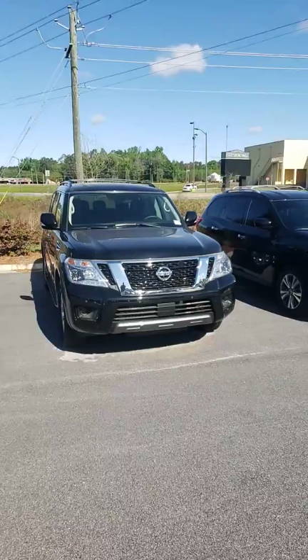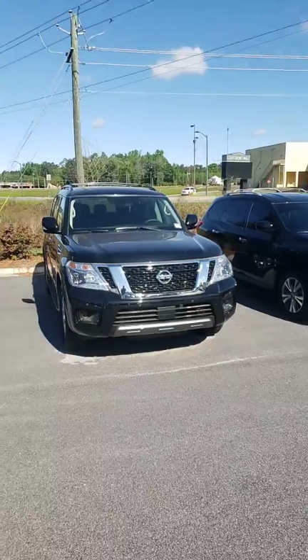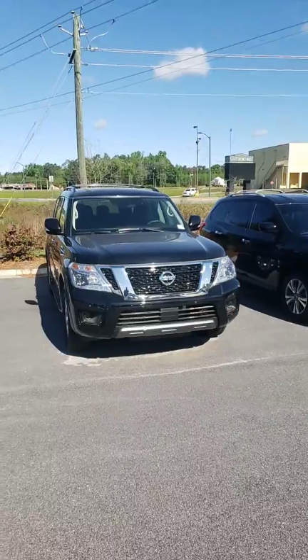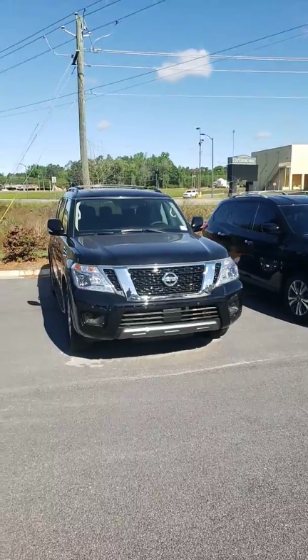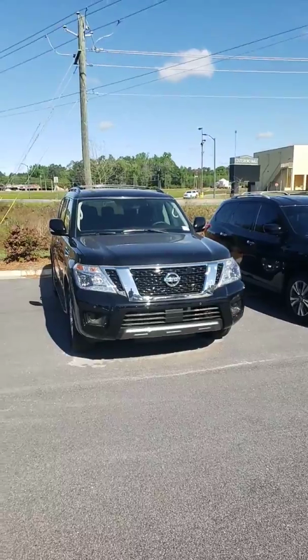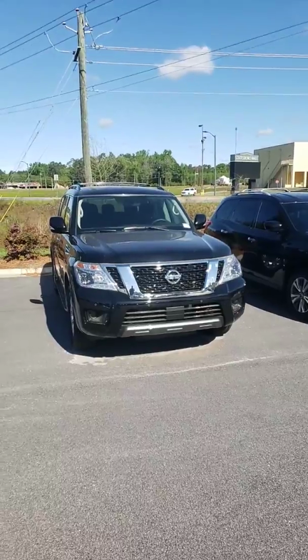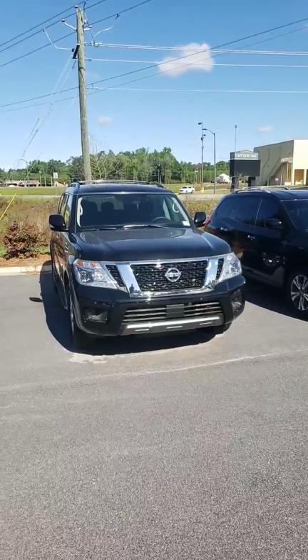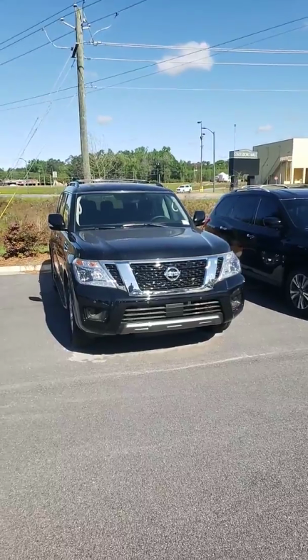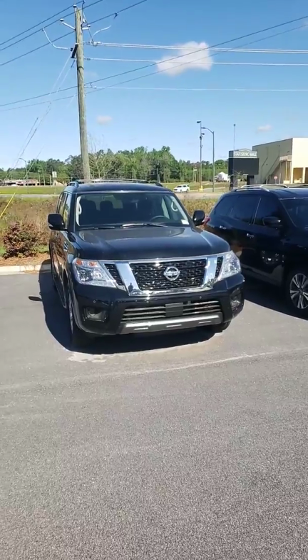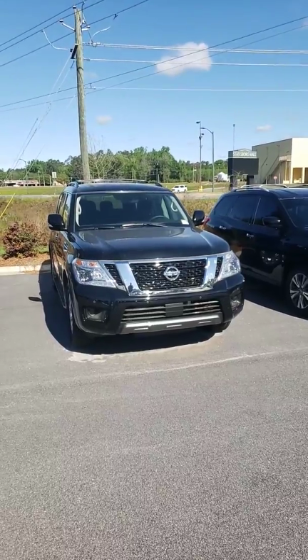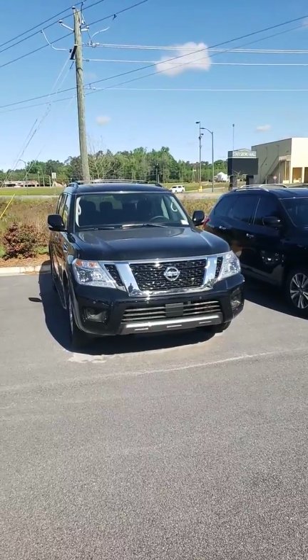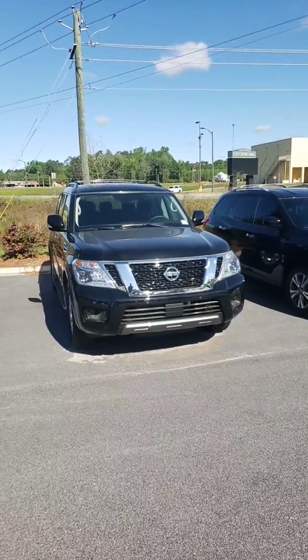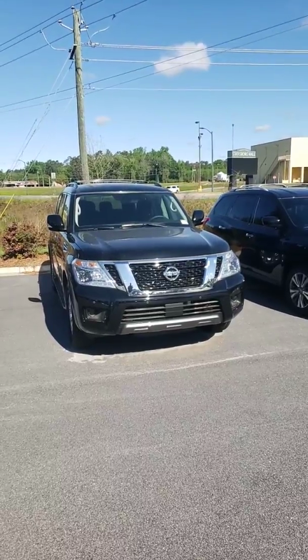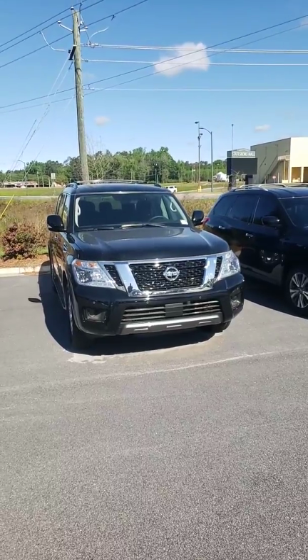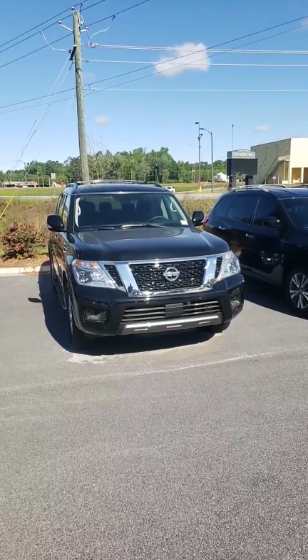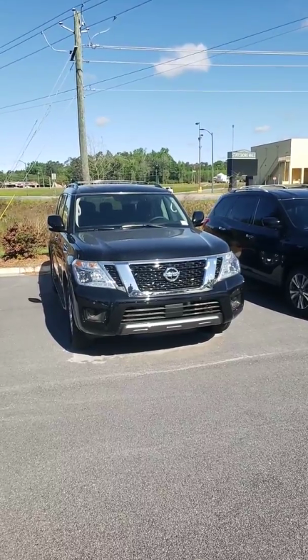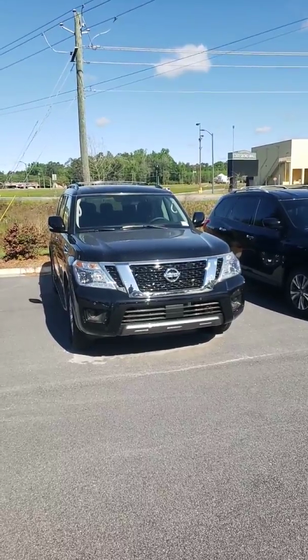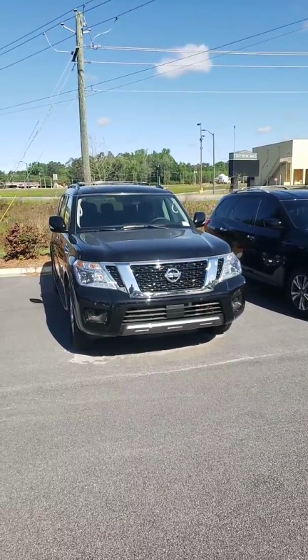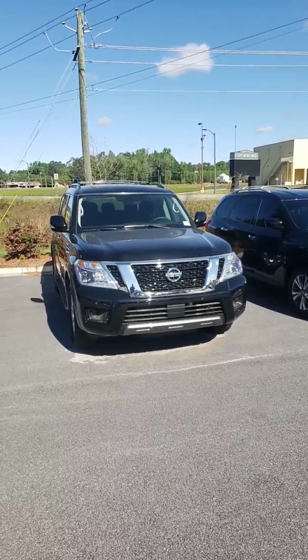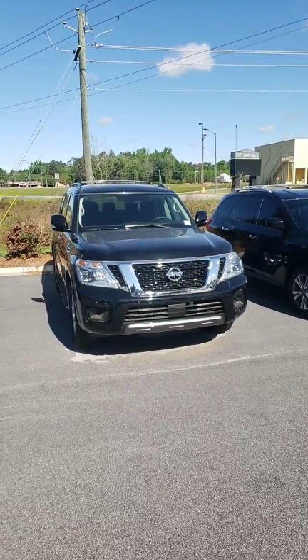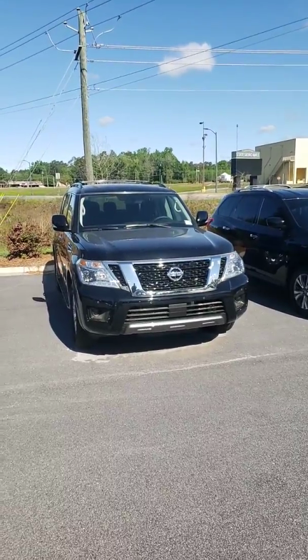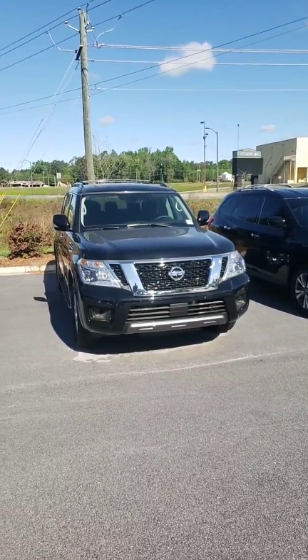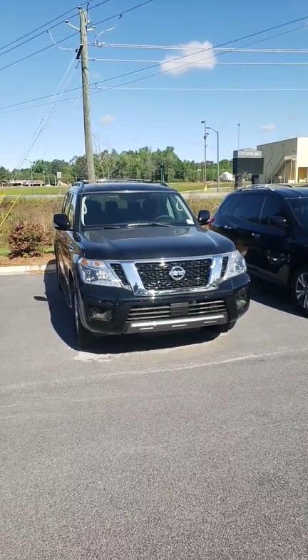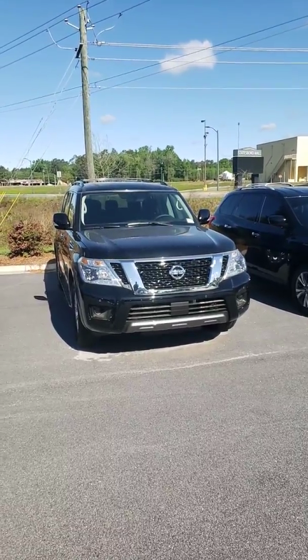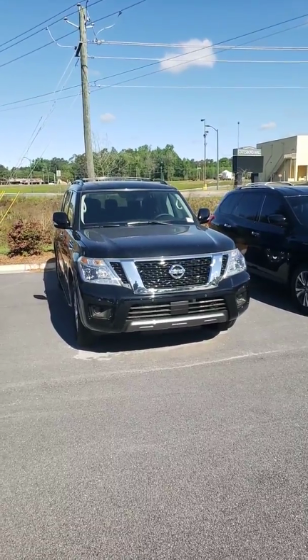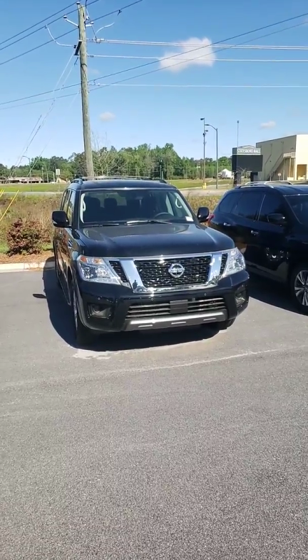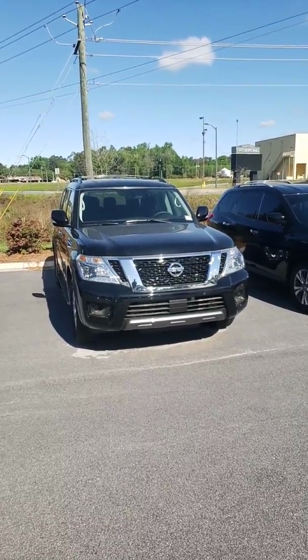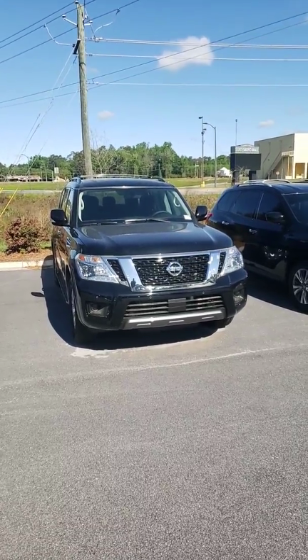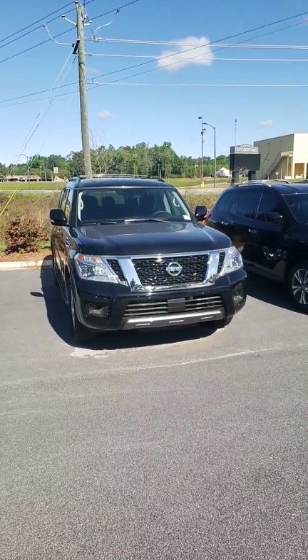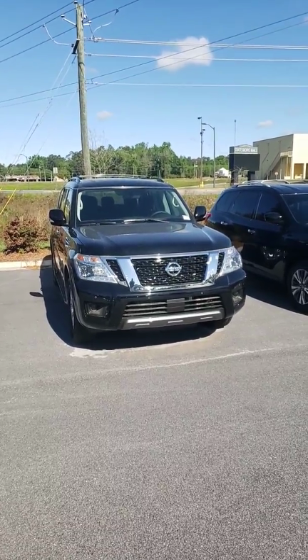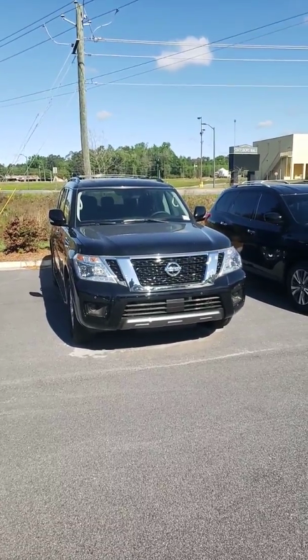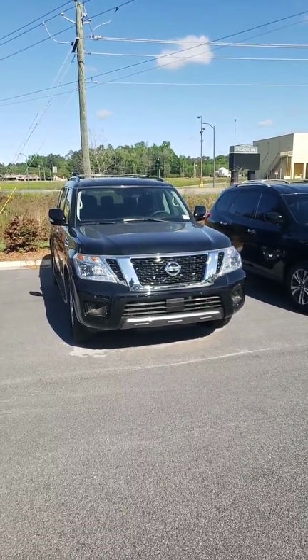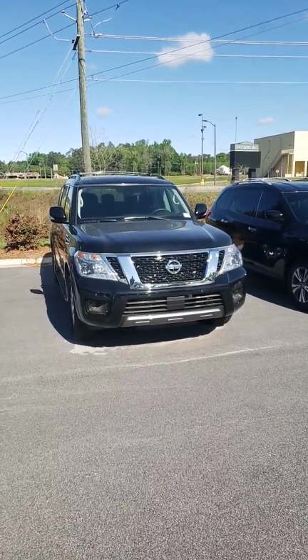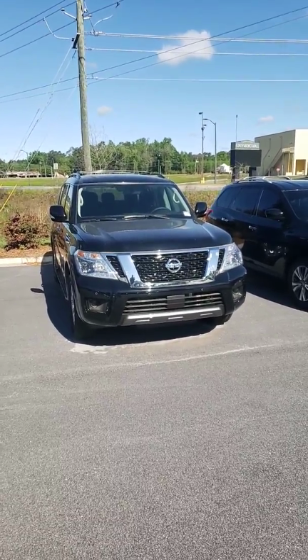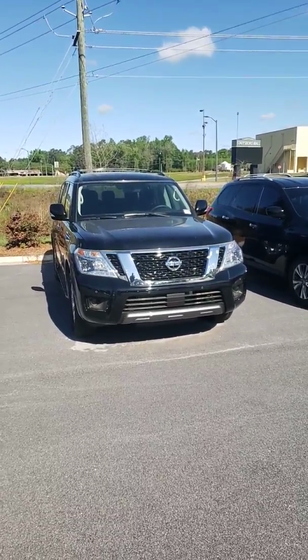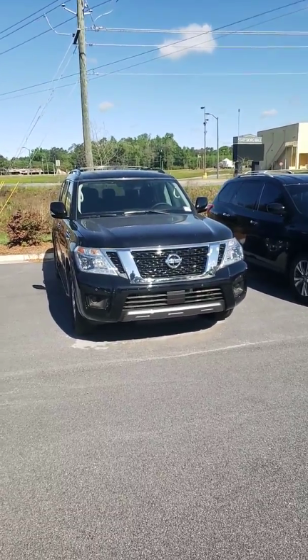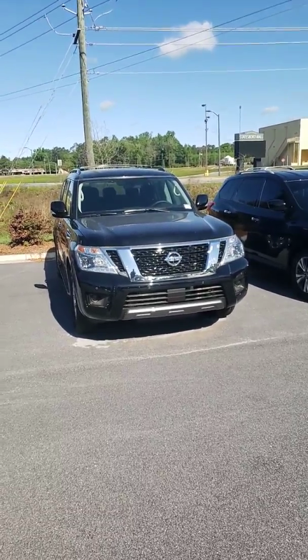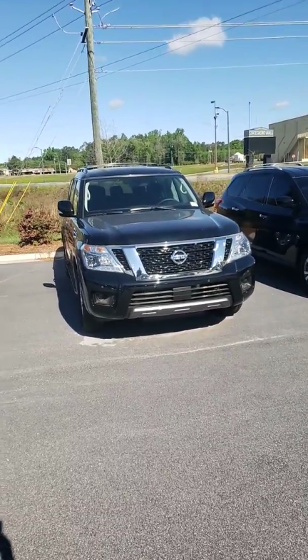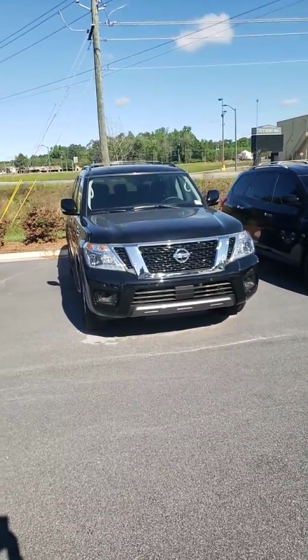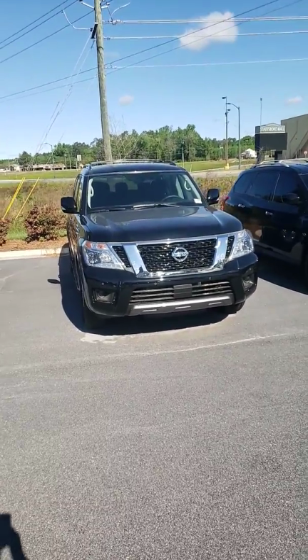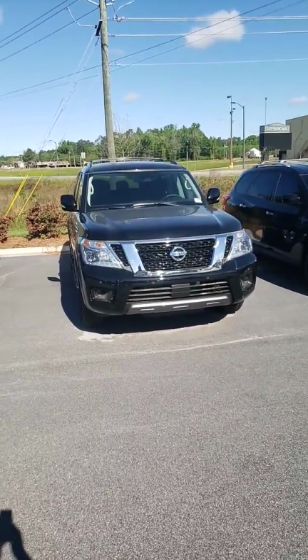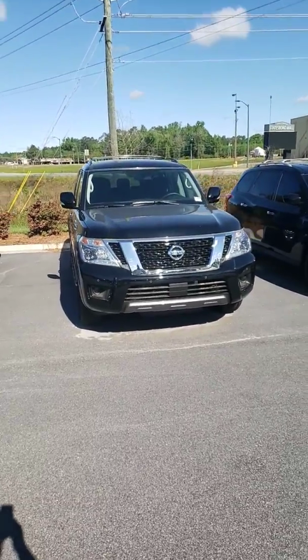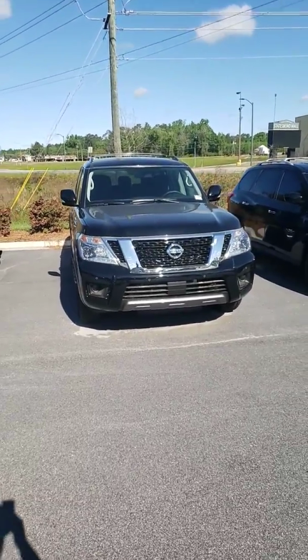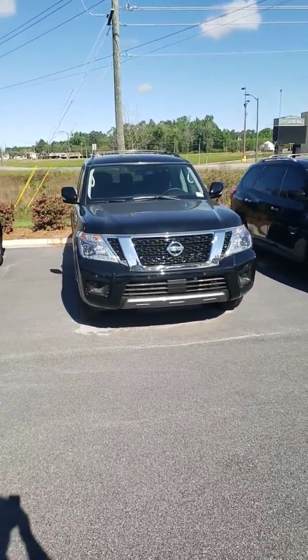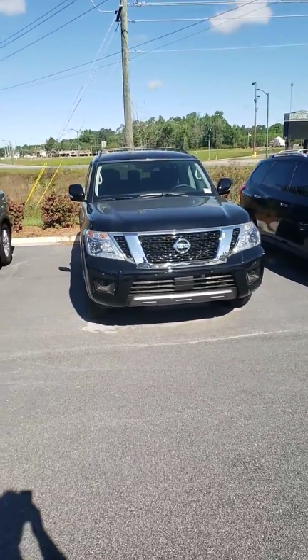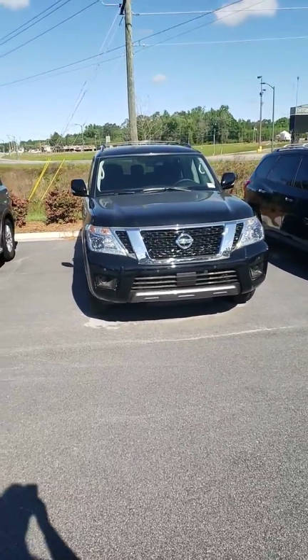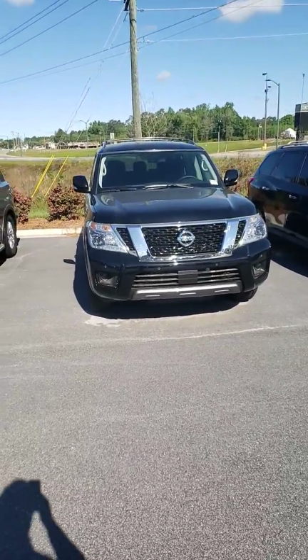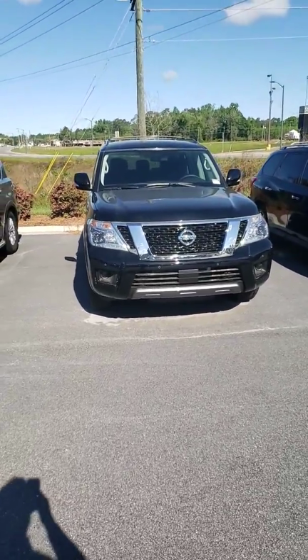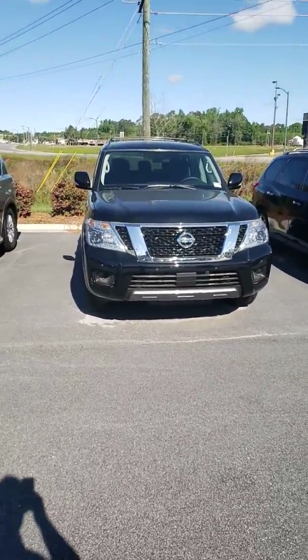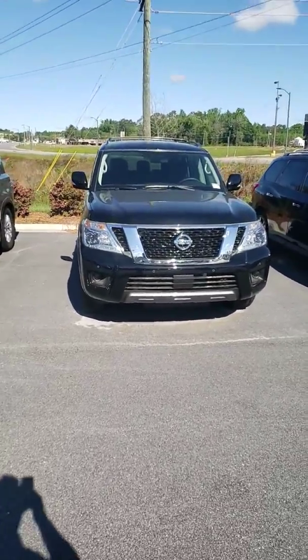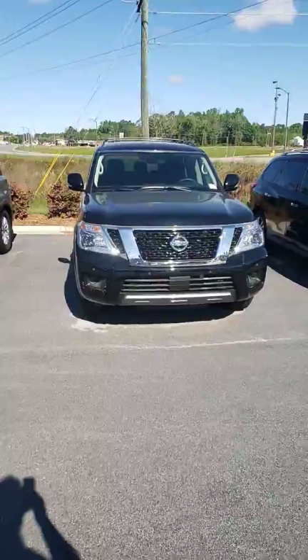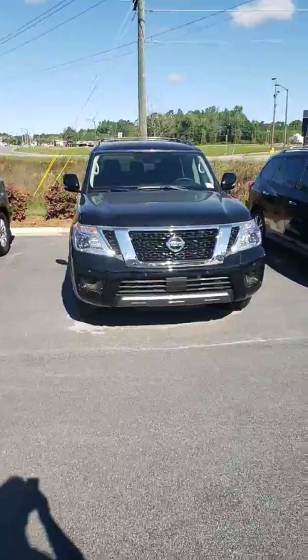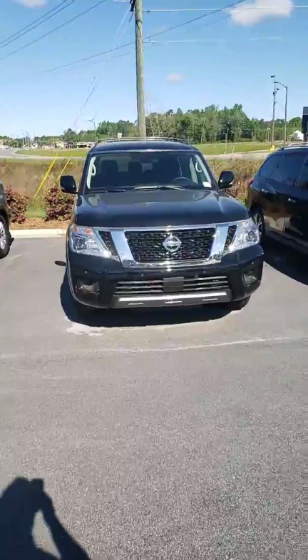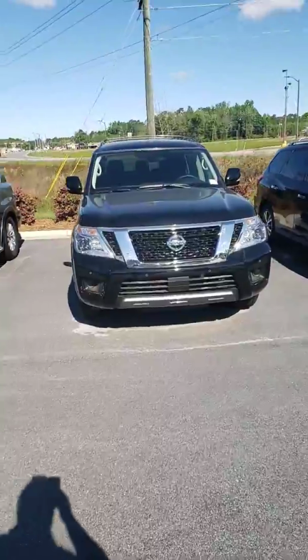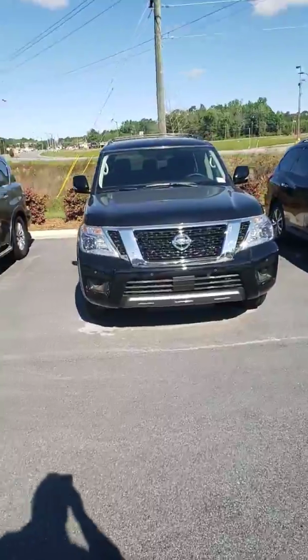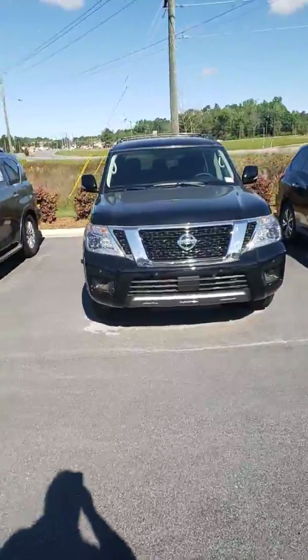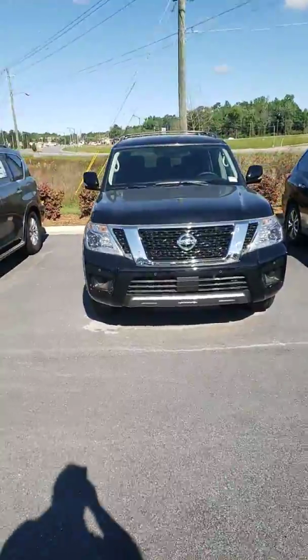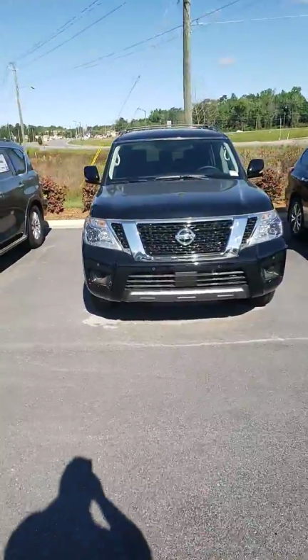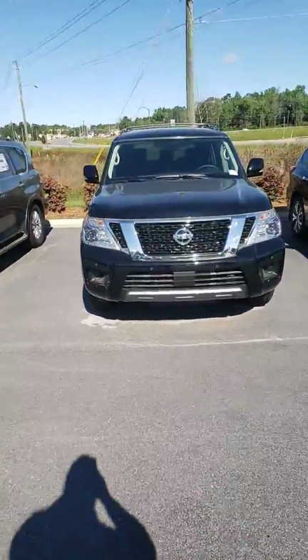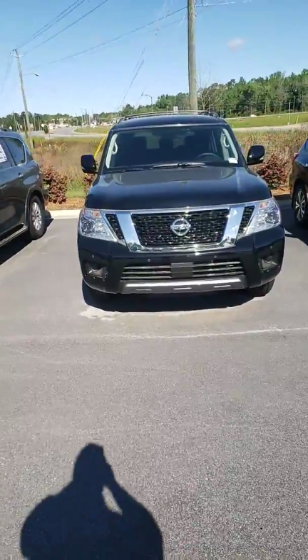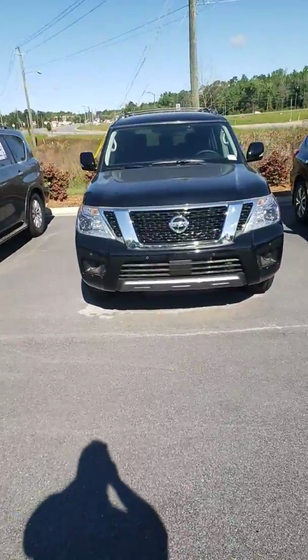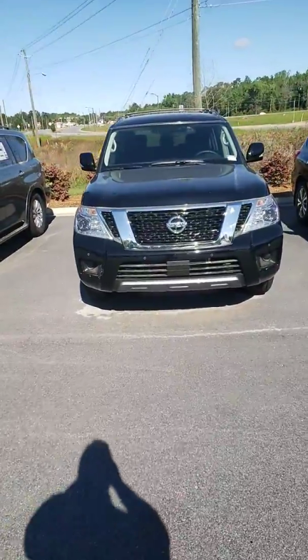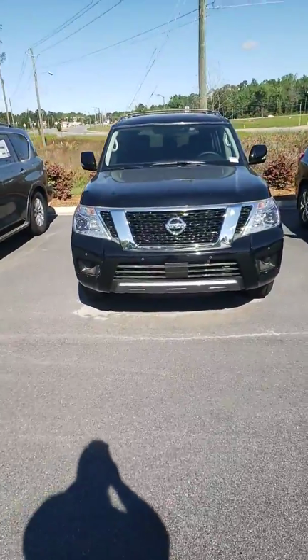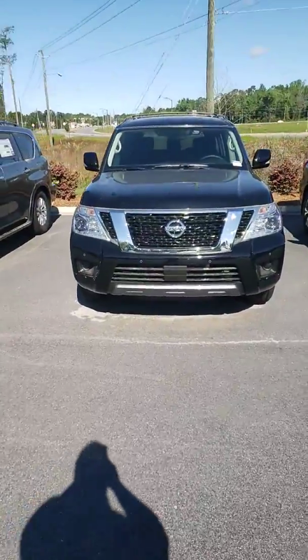Hey Warren, my name is Kelly McGuire of Vaden Nissan here in Statesboro. Excited to shoot this video for you. 2020 Armada SV.